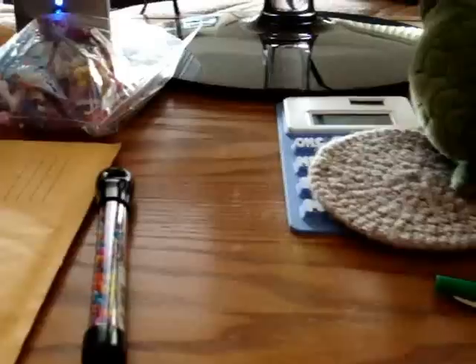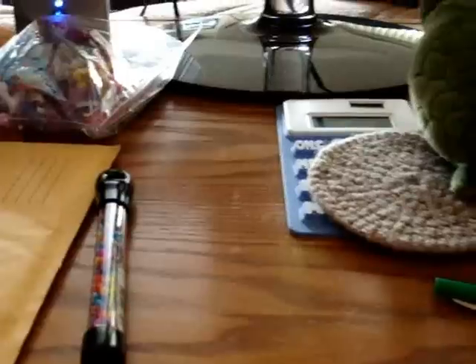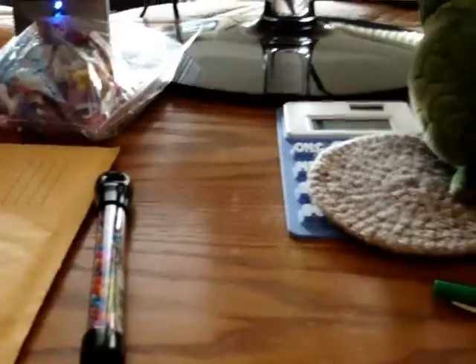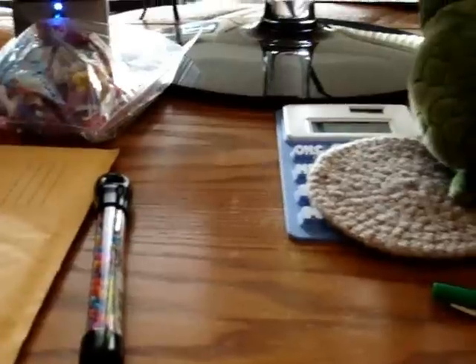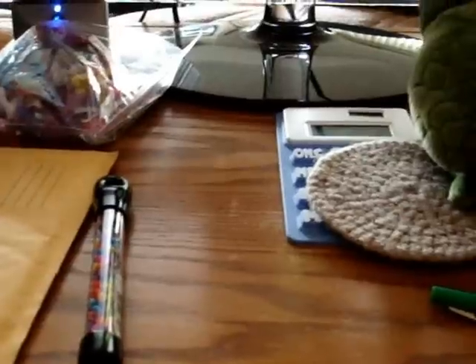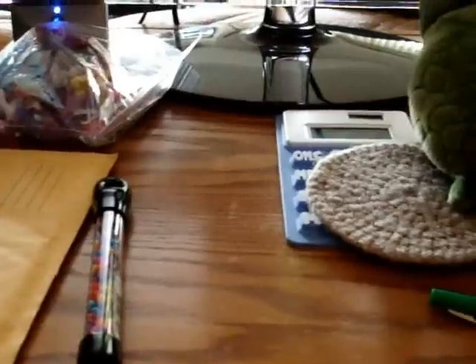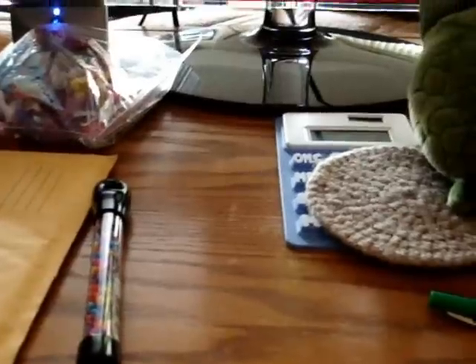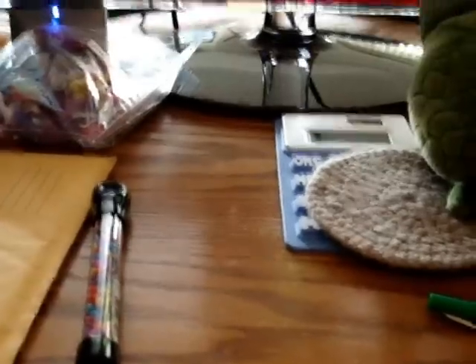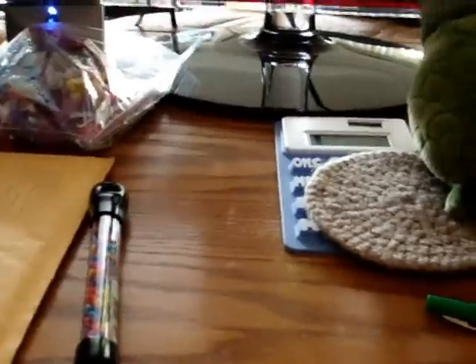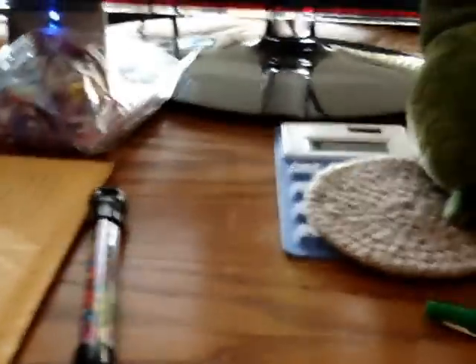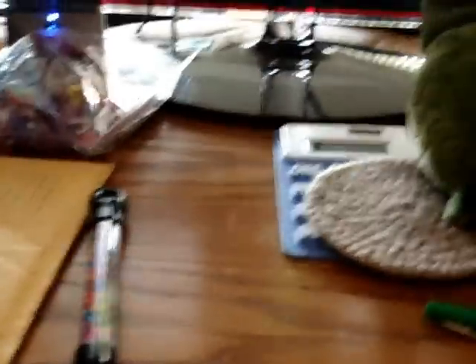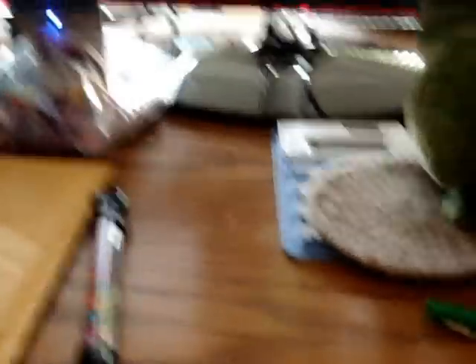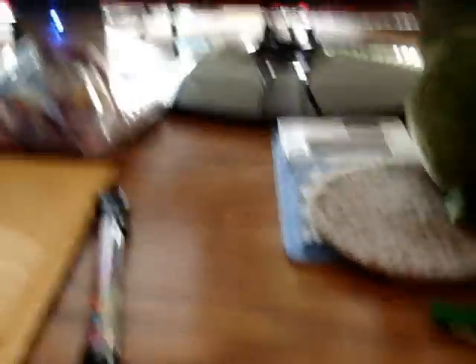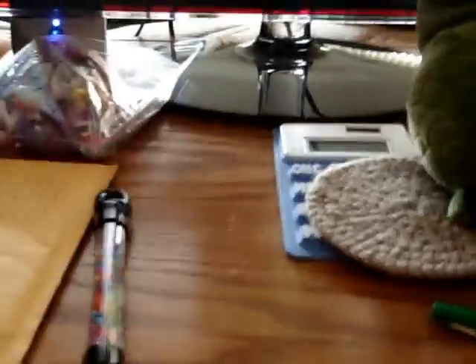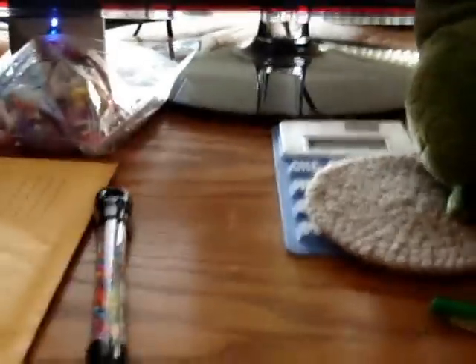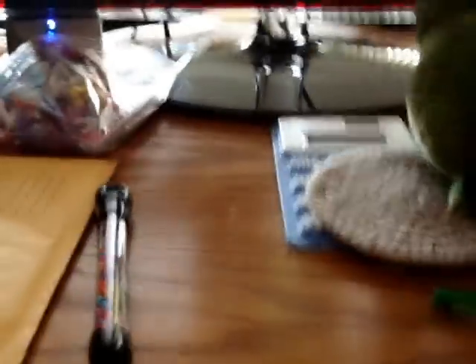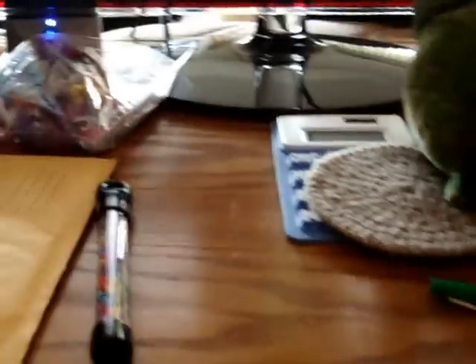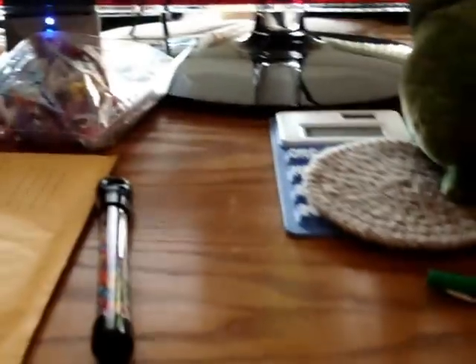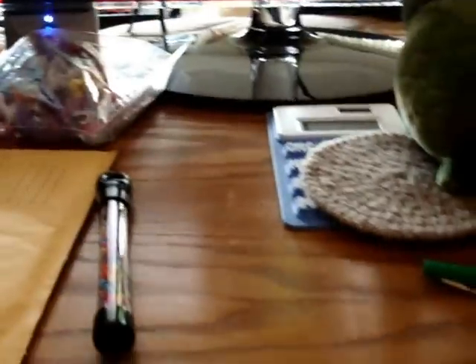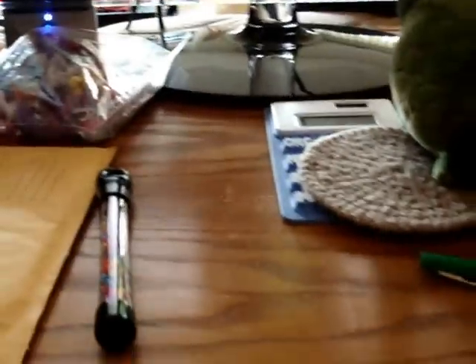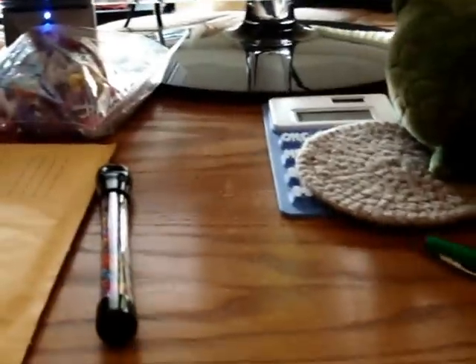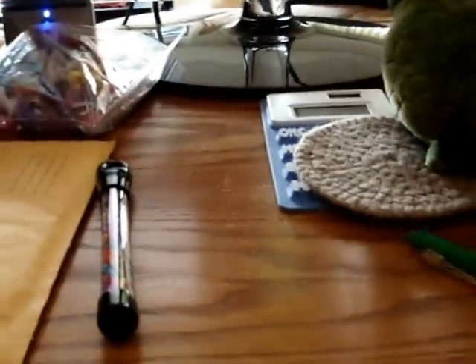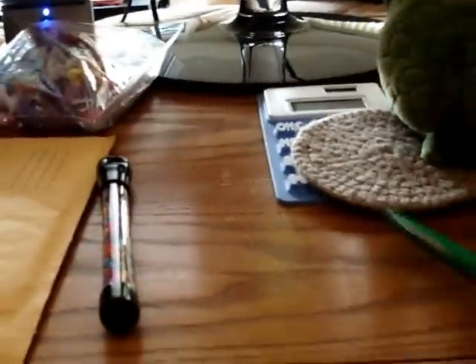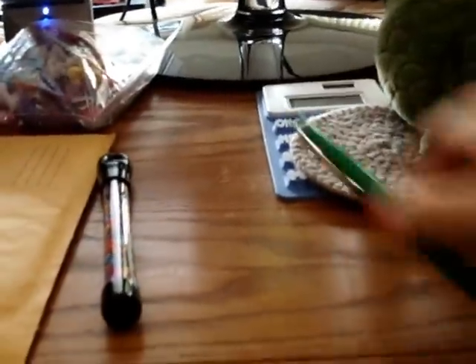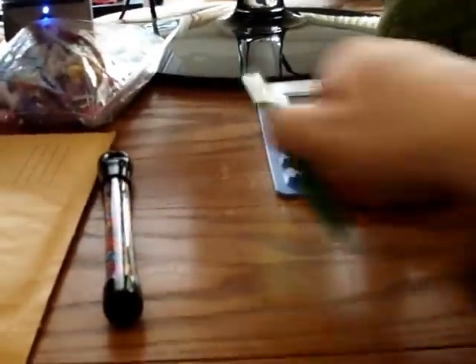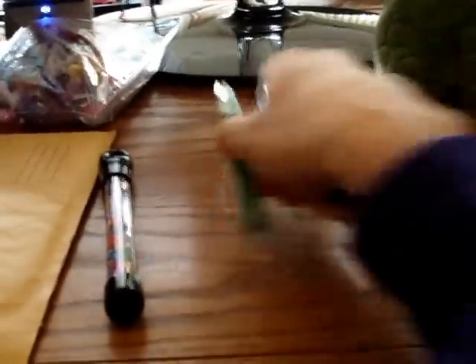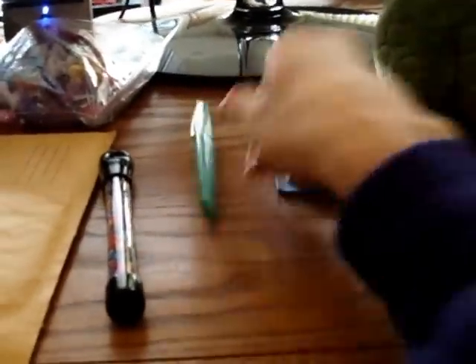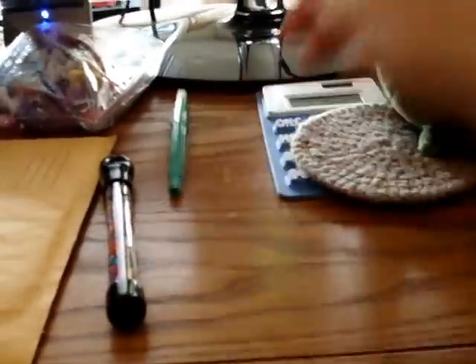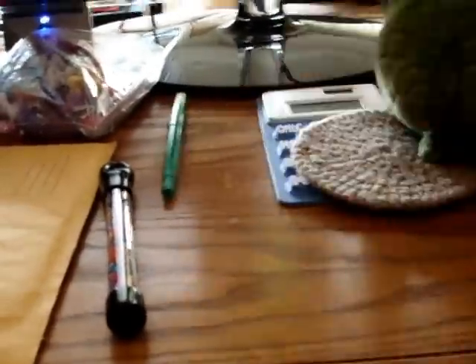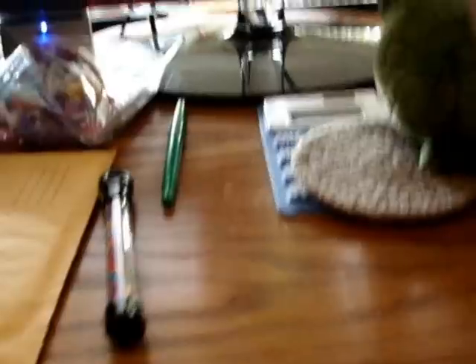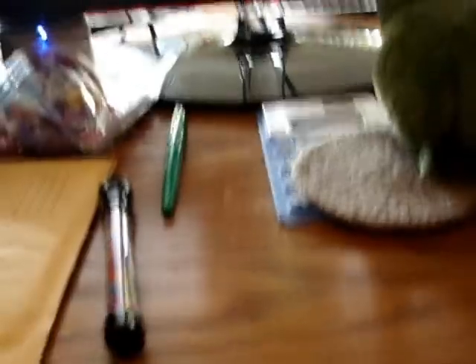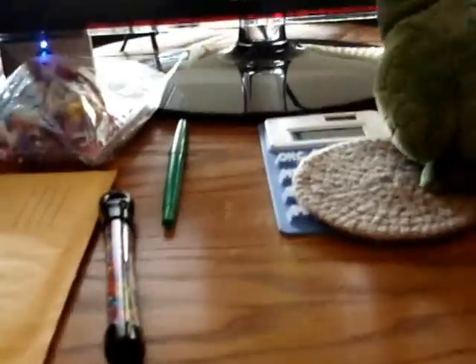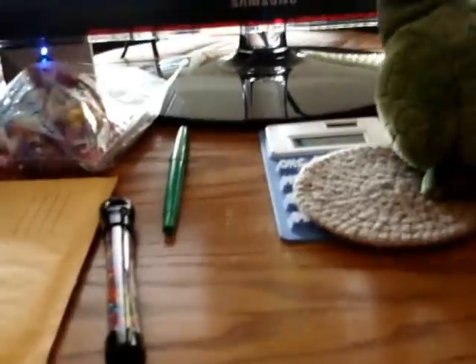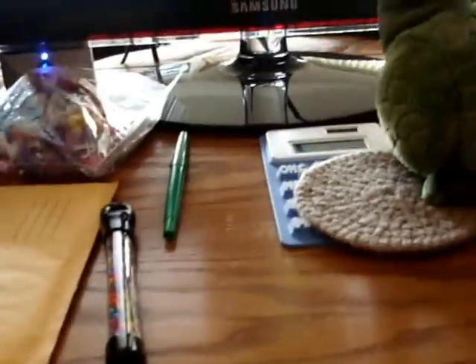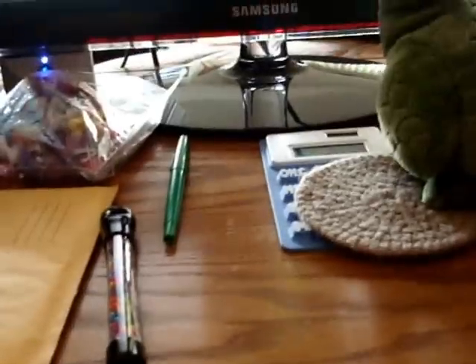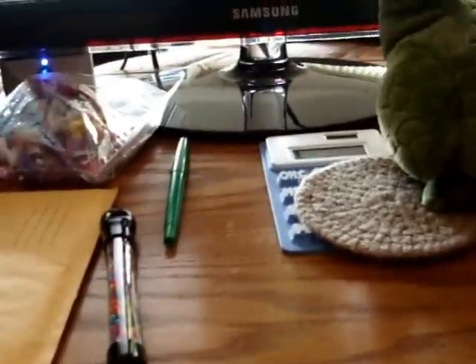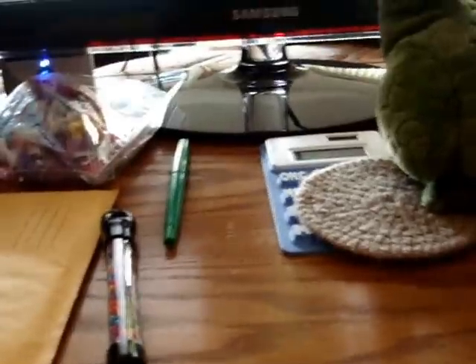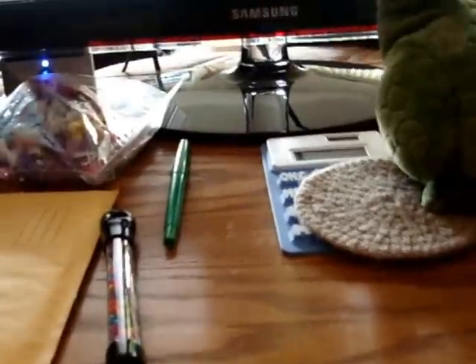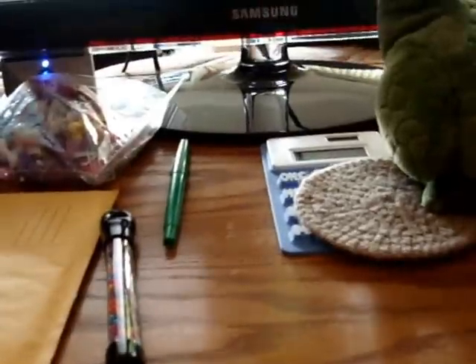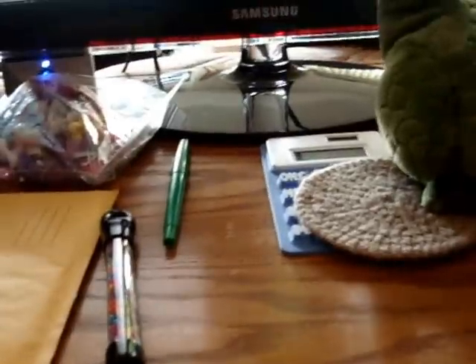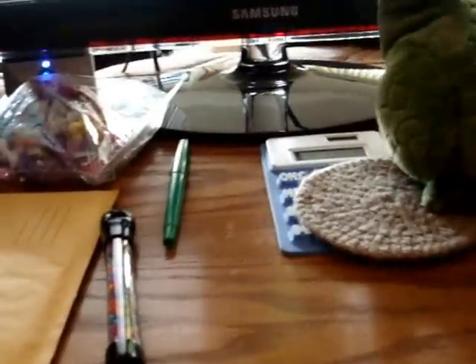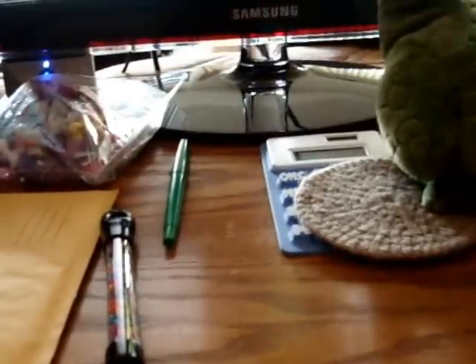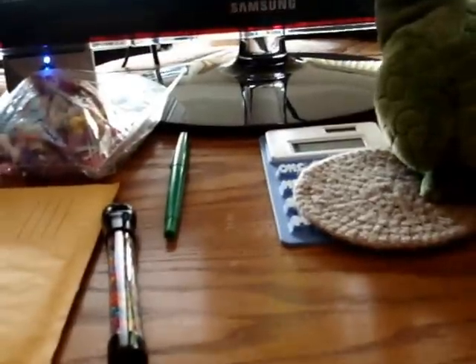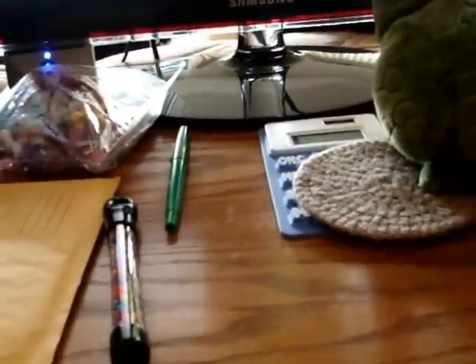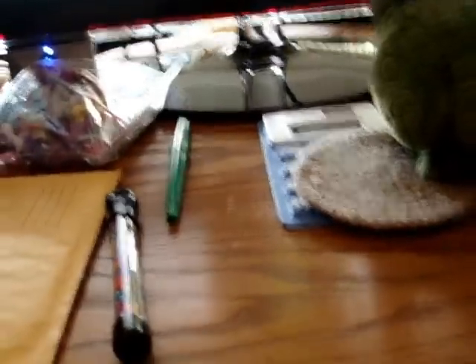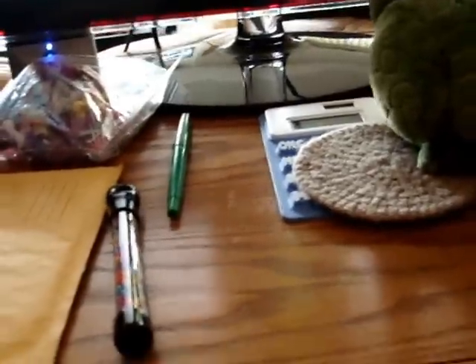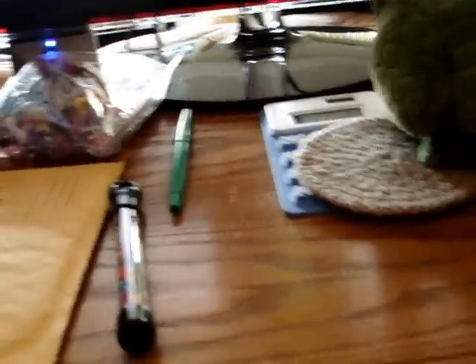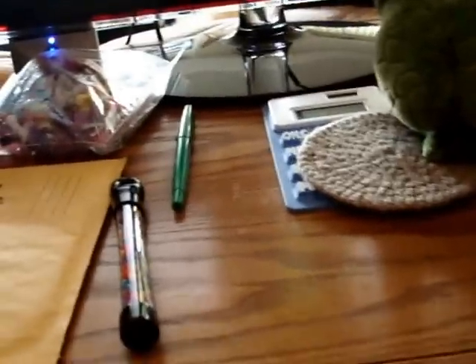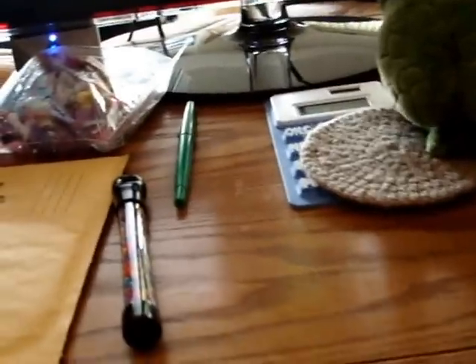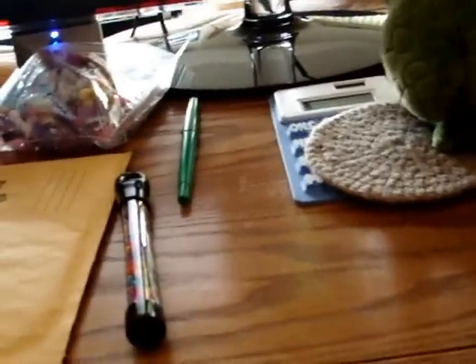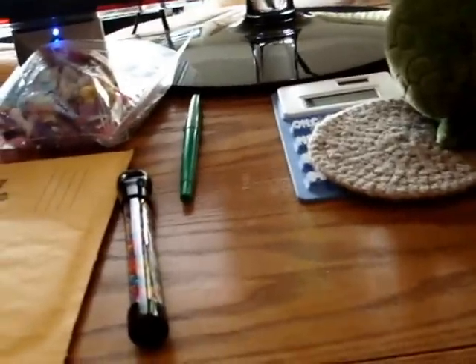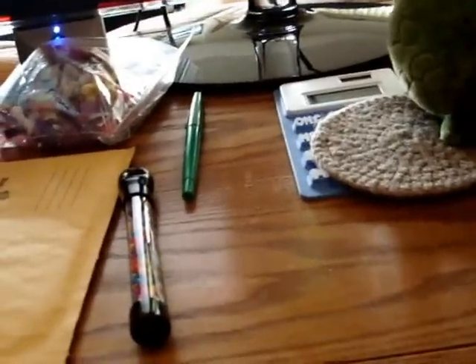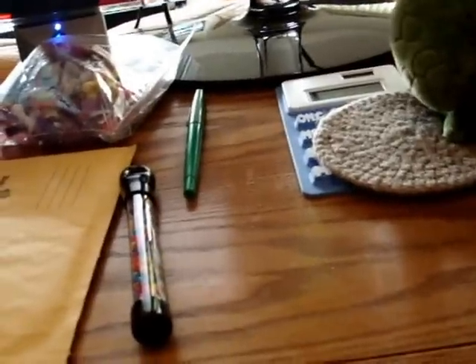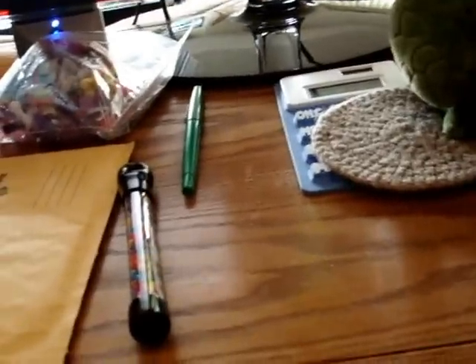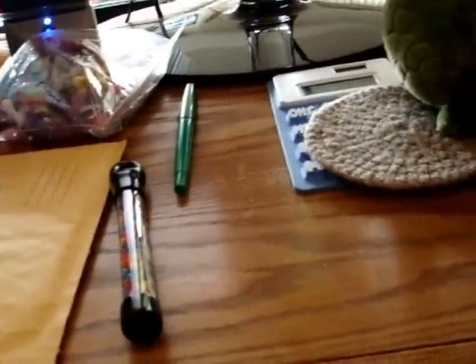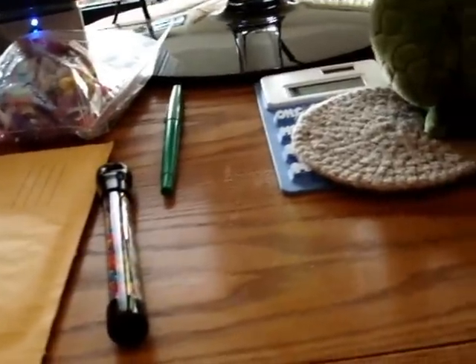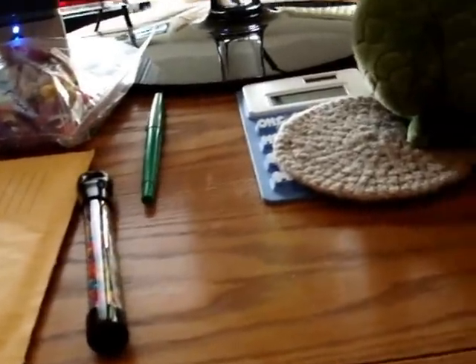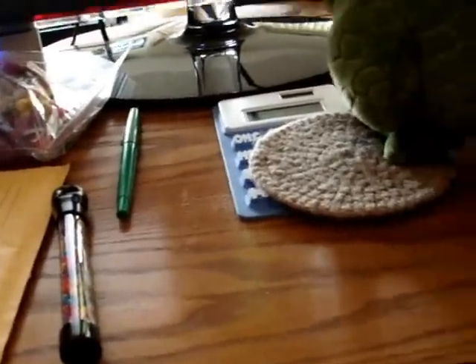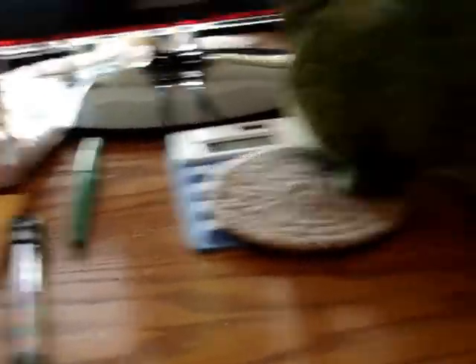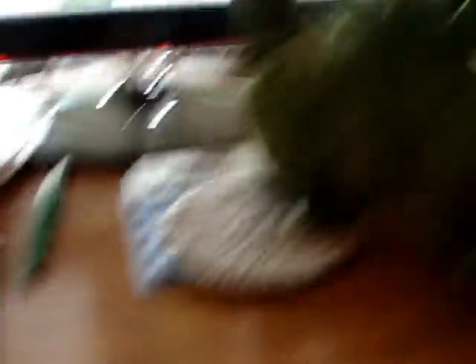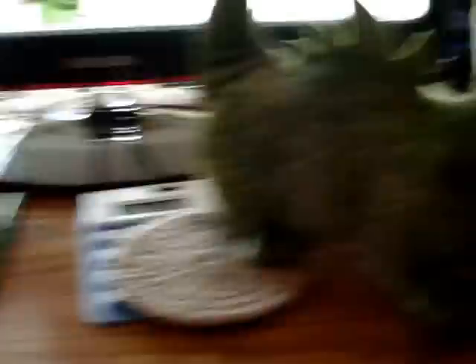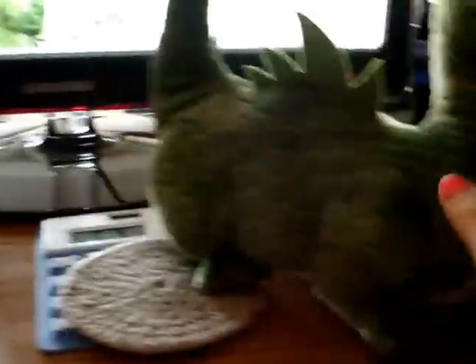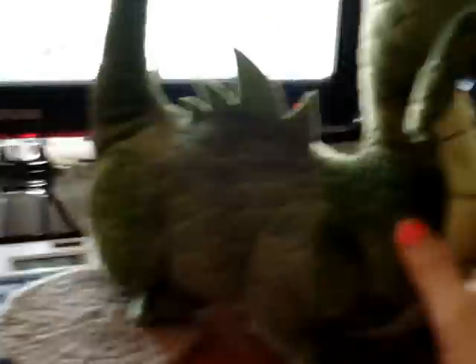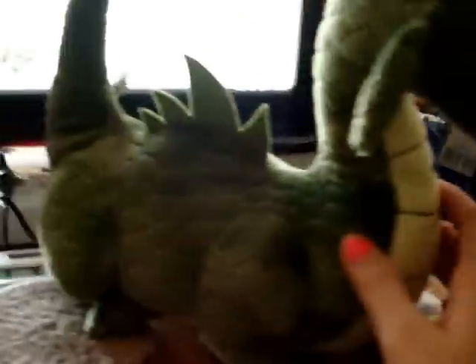Hey guys, so I'm going to show you some stuff that I got. So here we go.